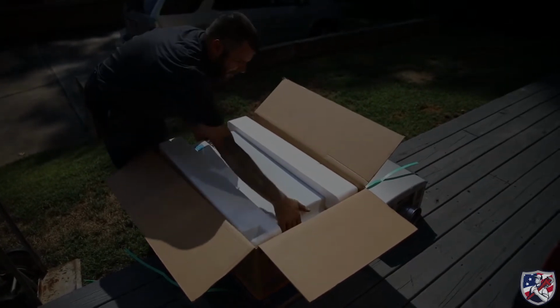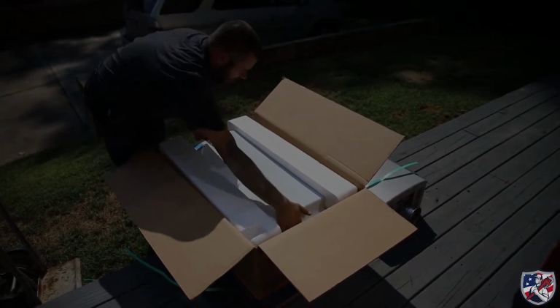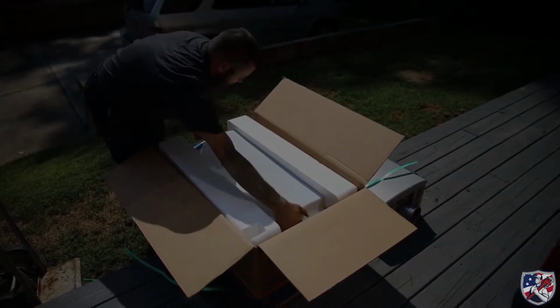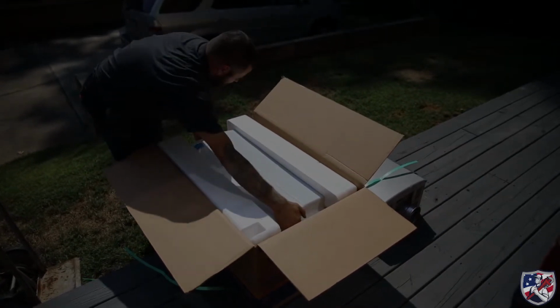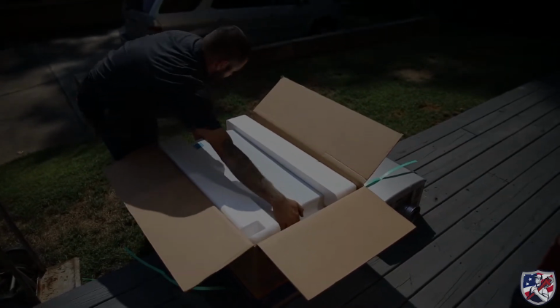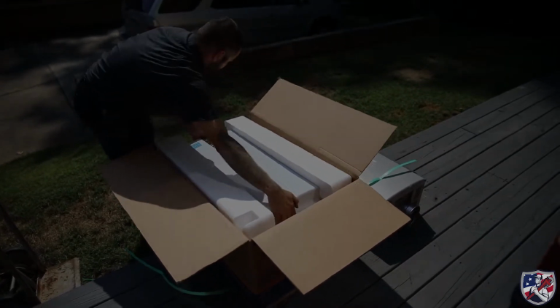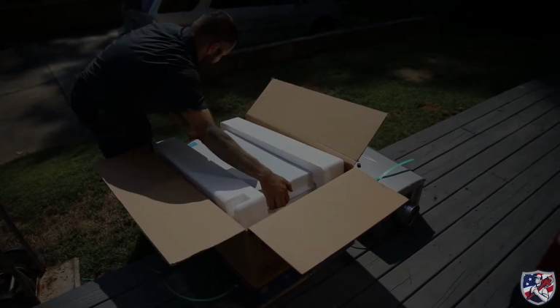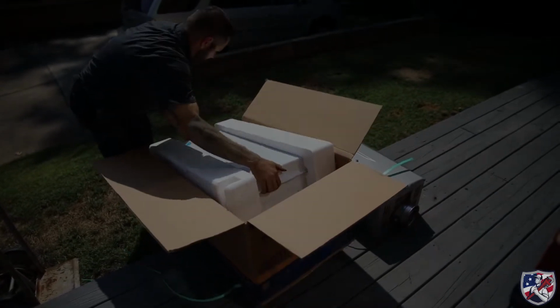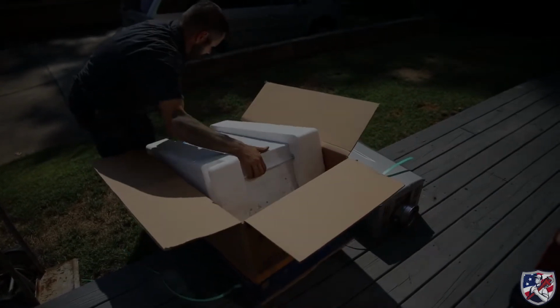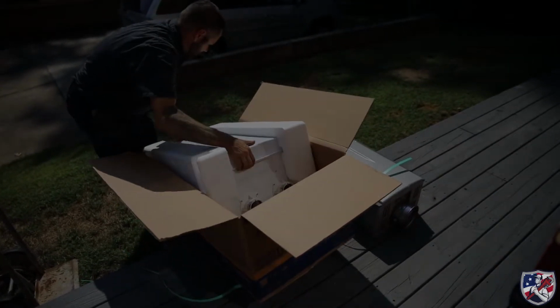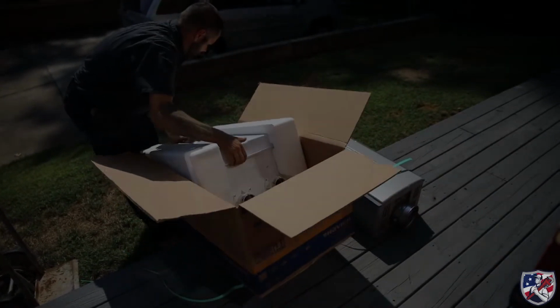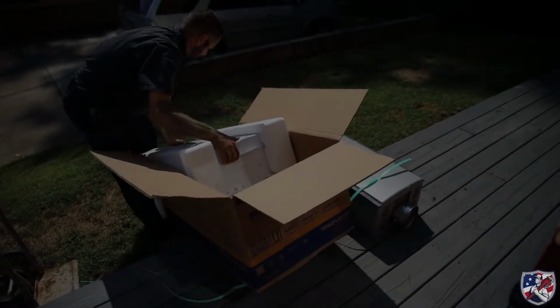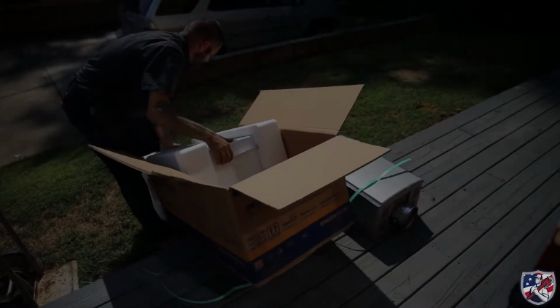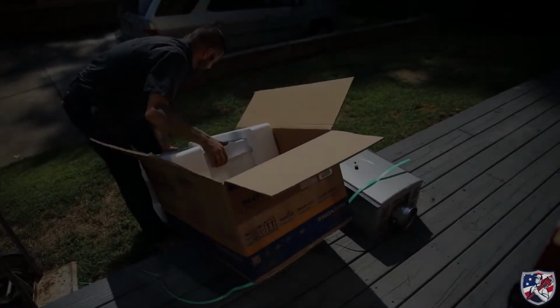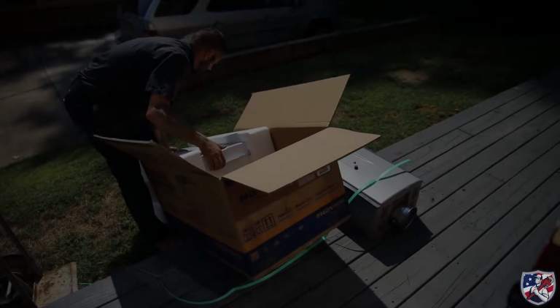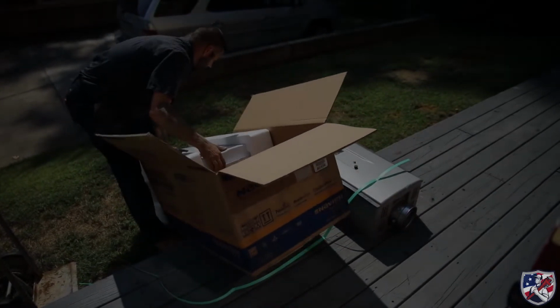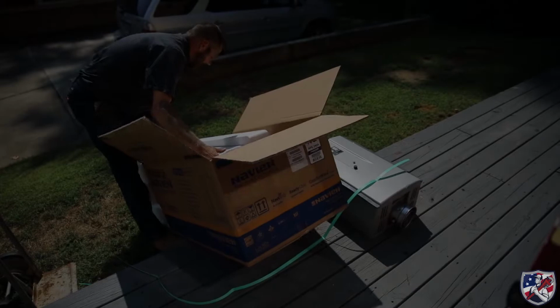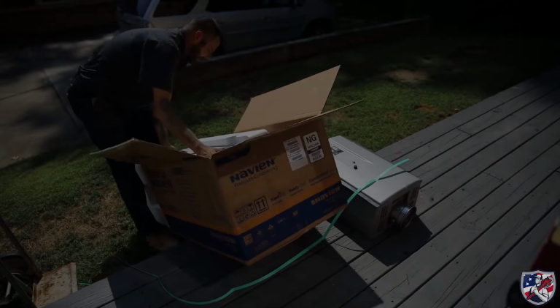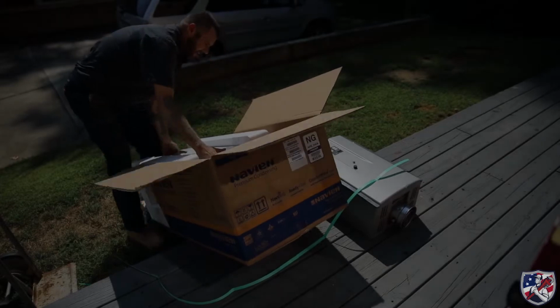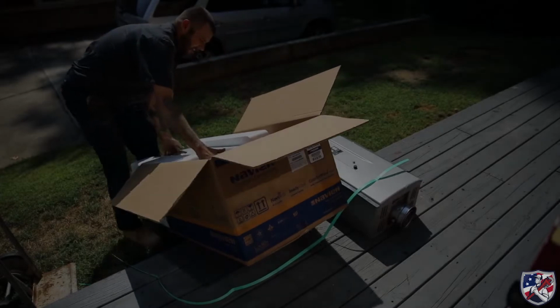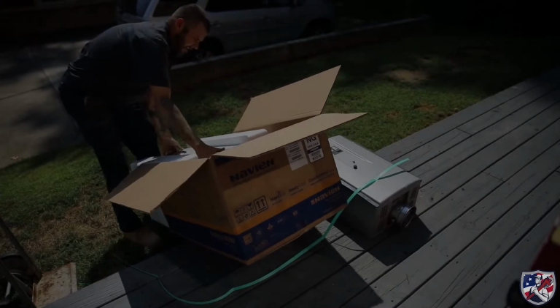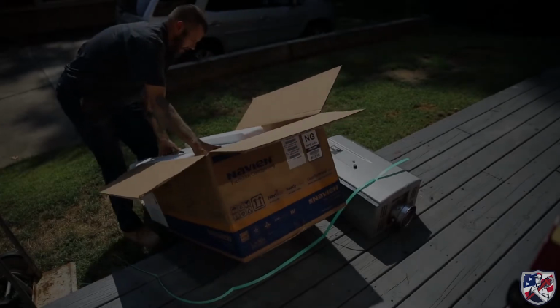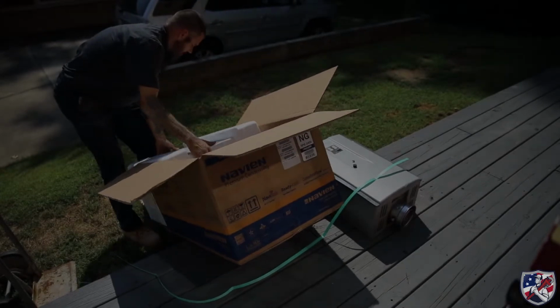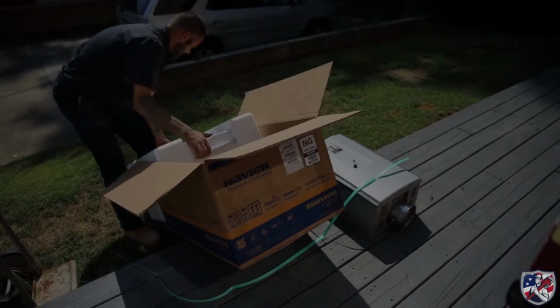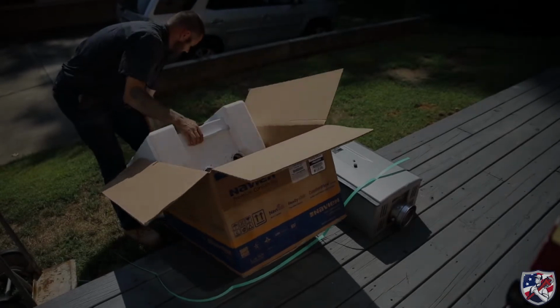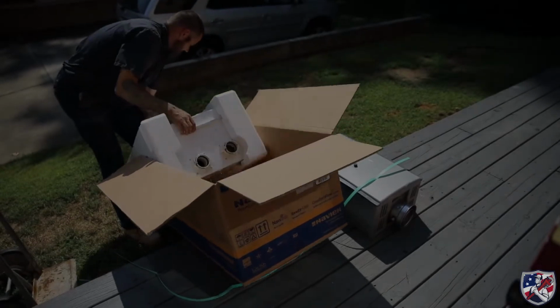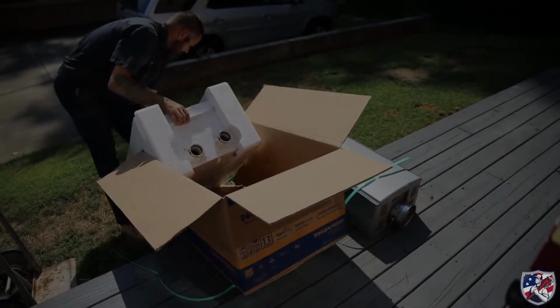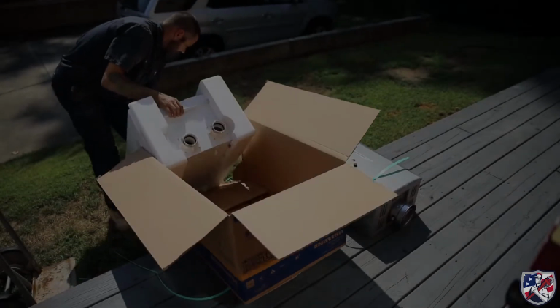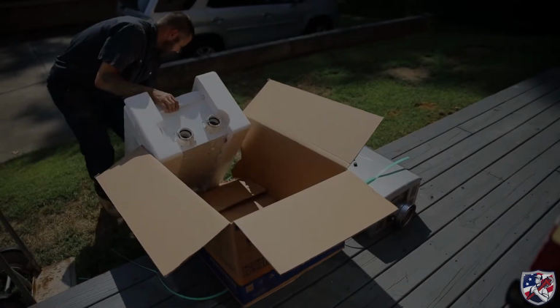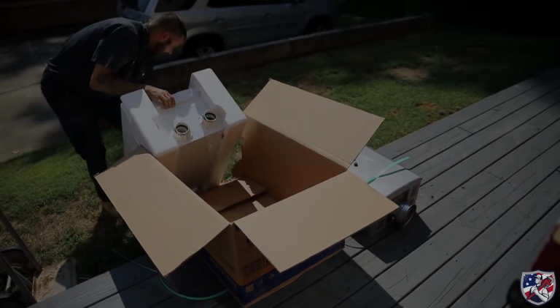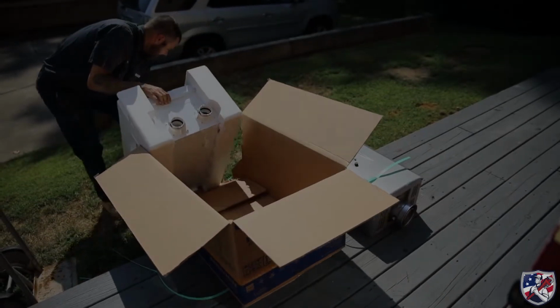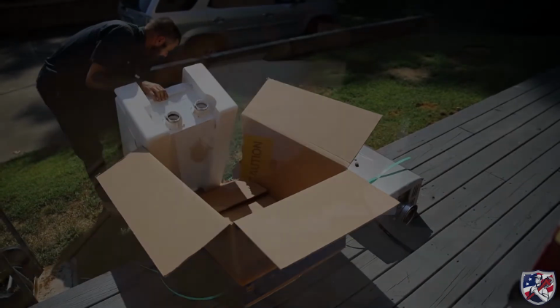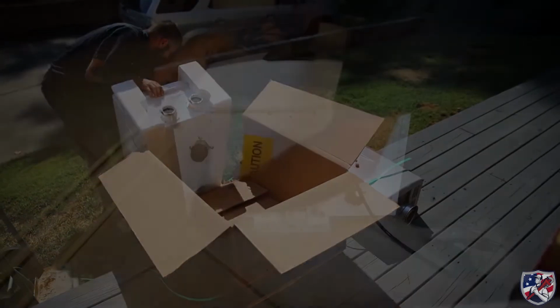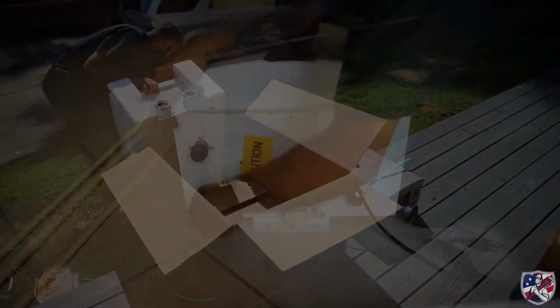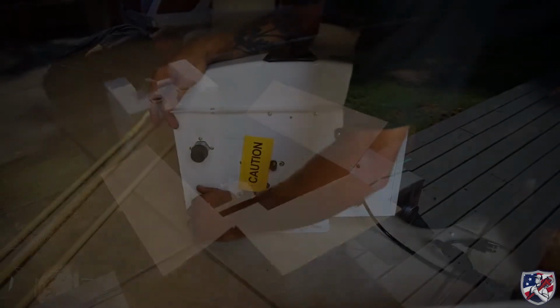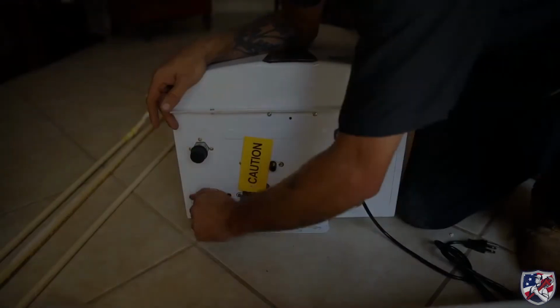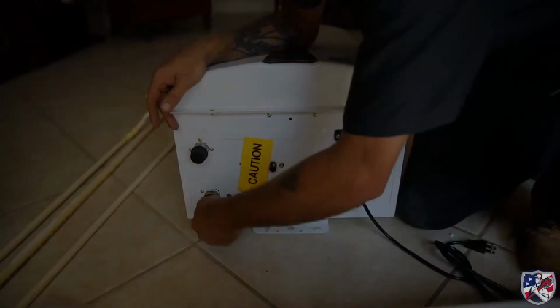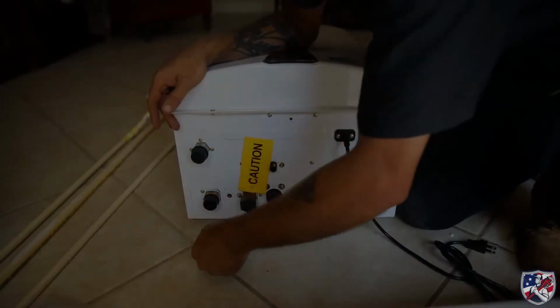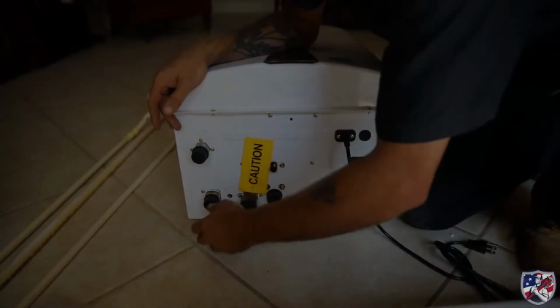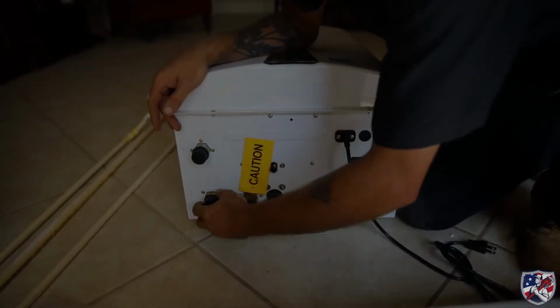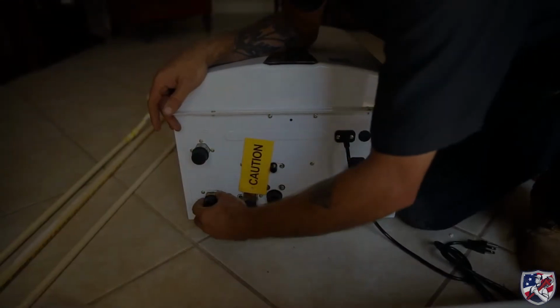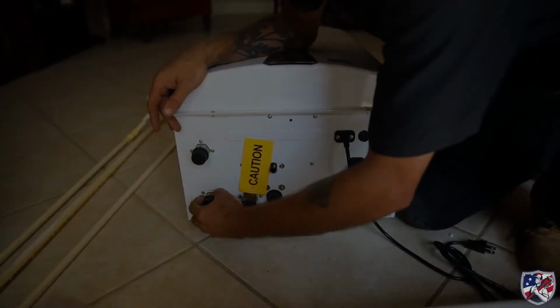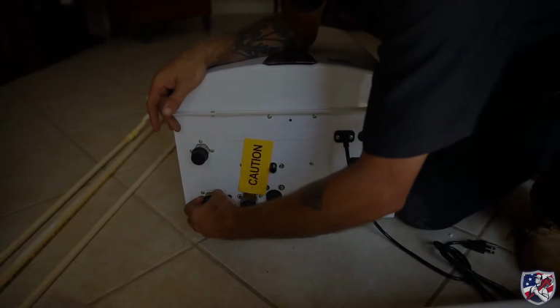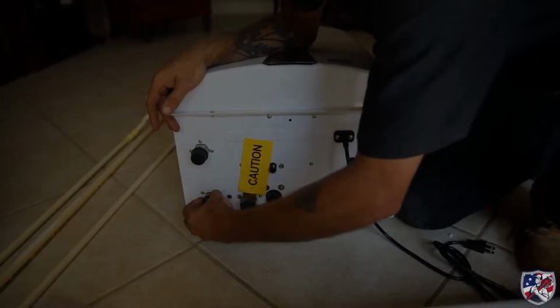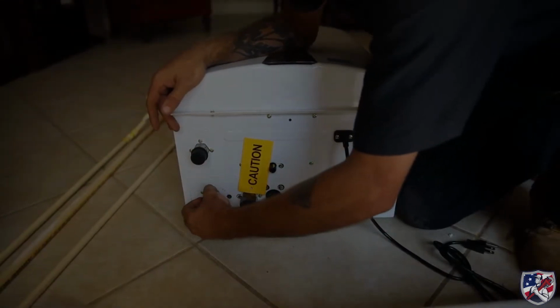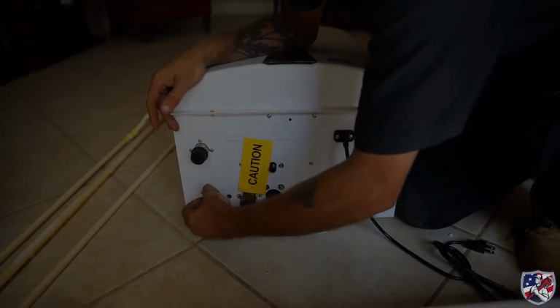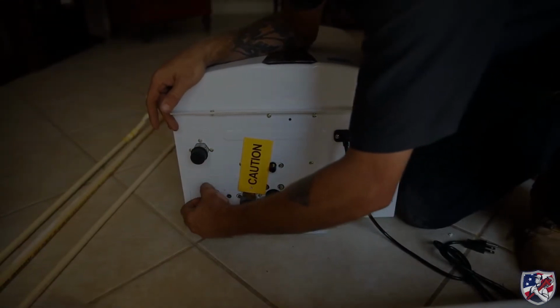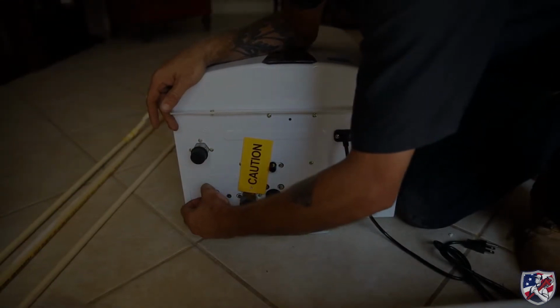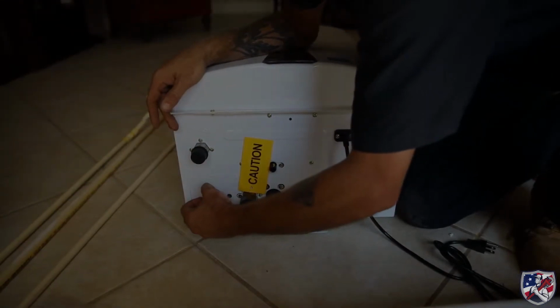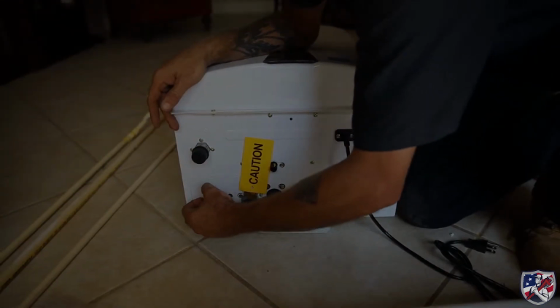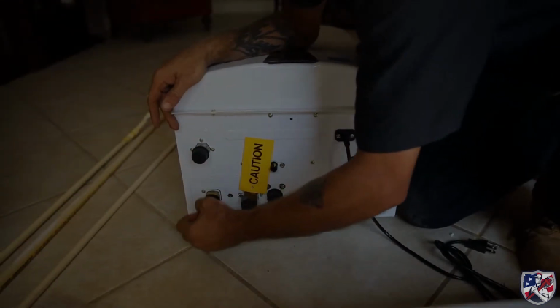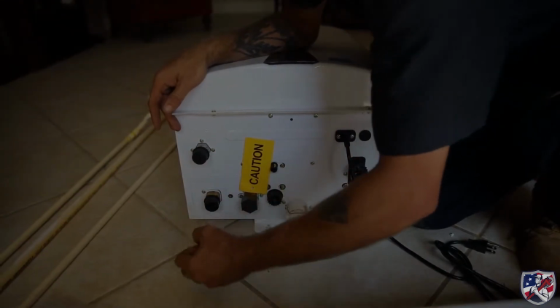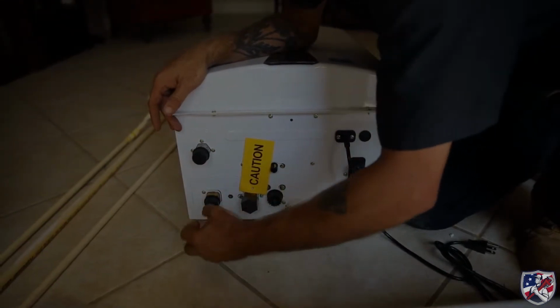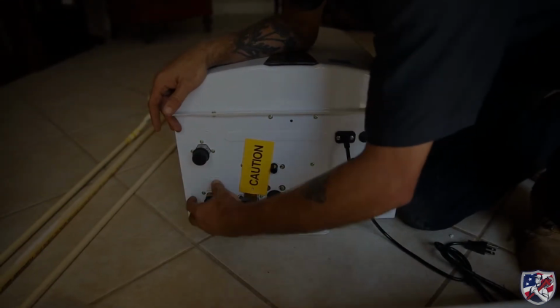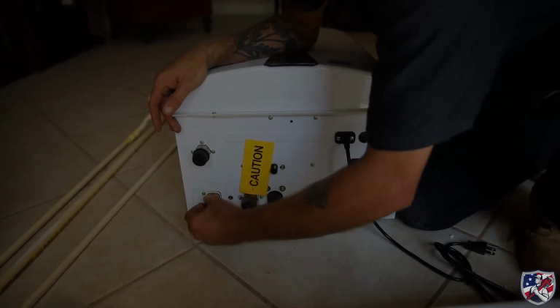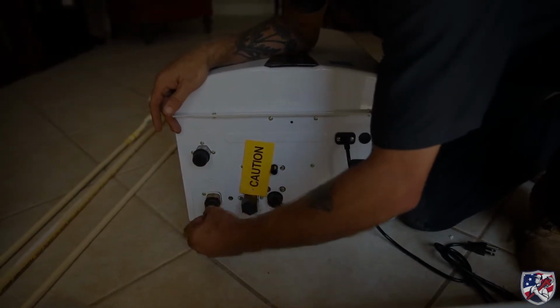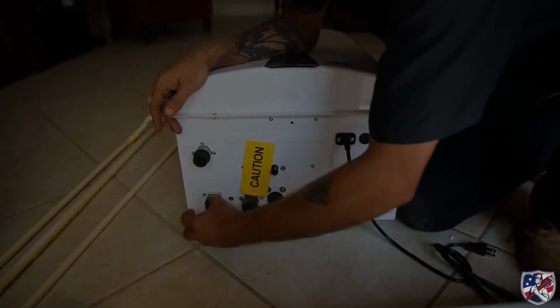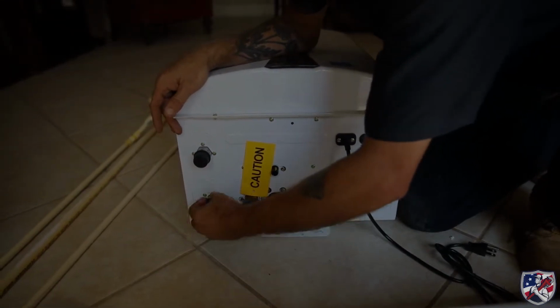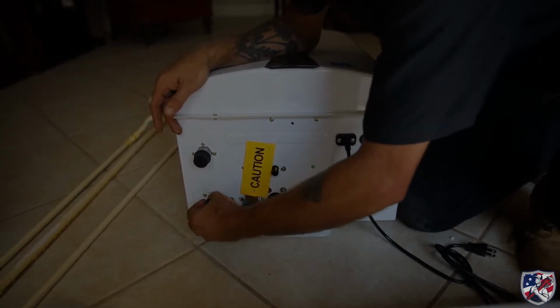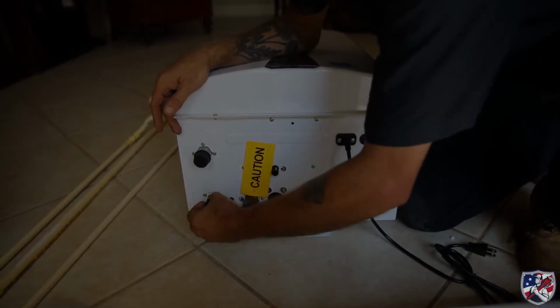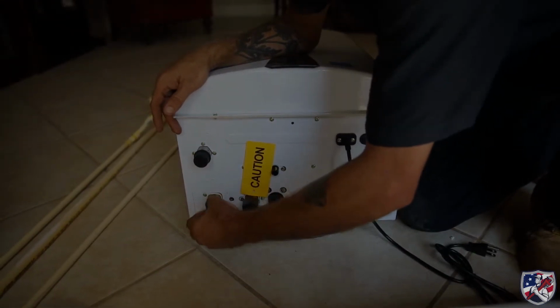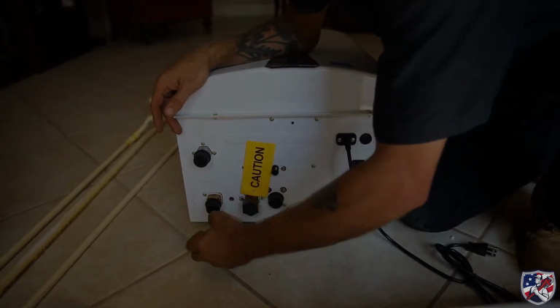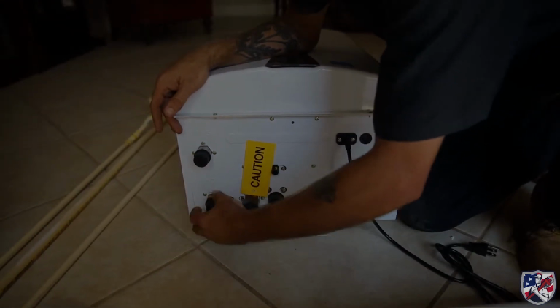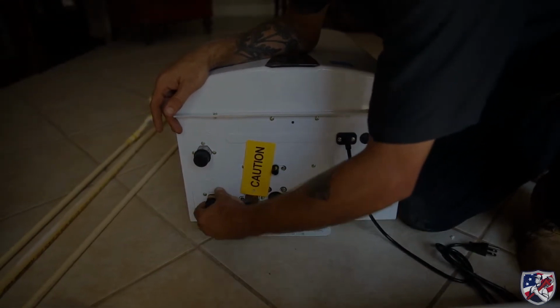The new tankless water heater is unboxed and begins being prepped. The plastic caps are removed and the threads are prepped with Teflon tape.